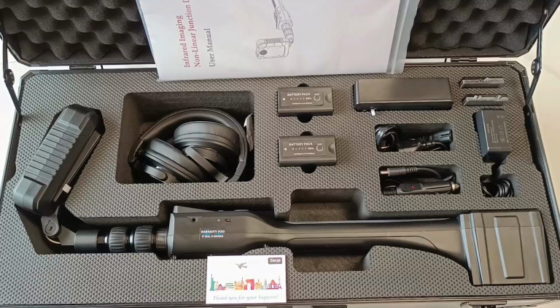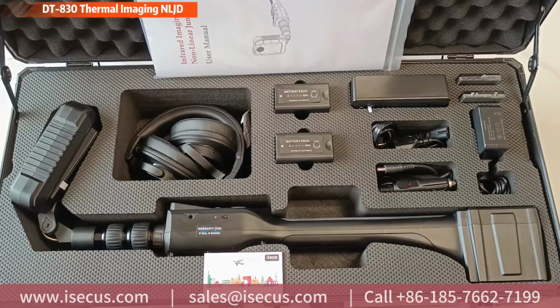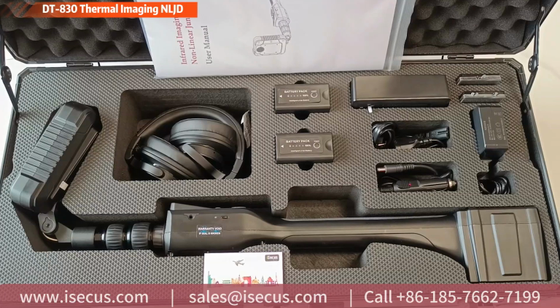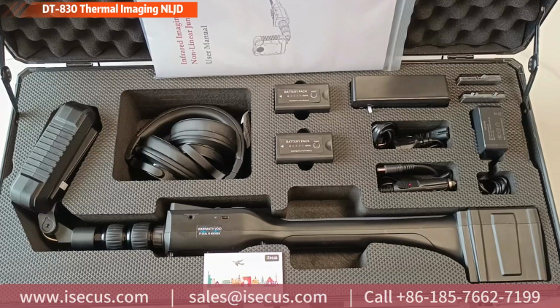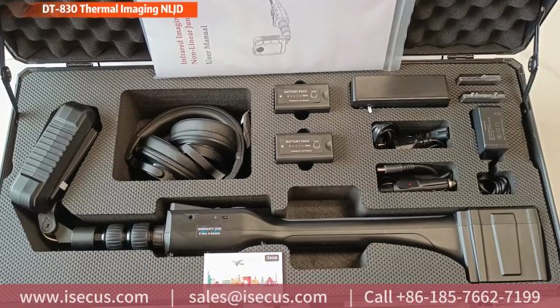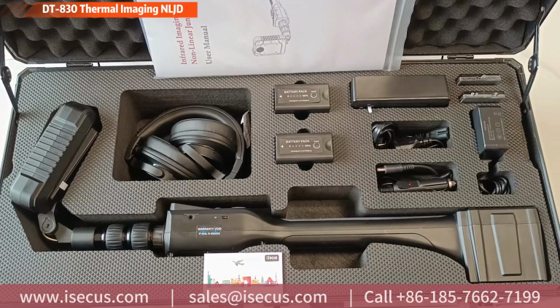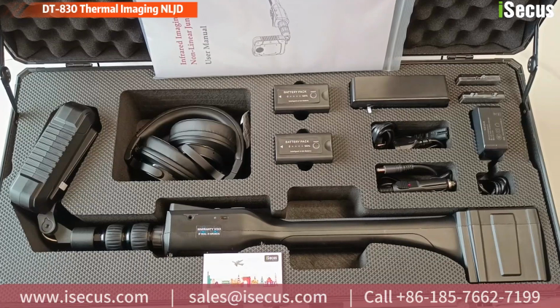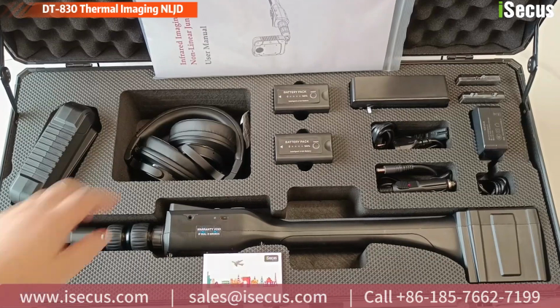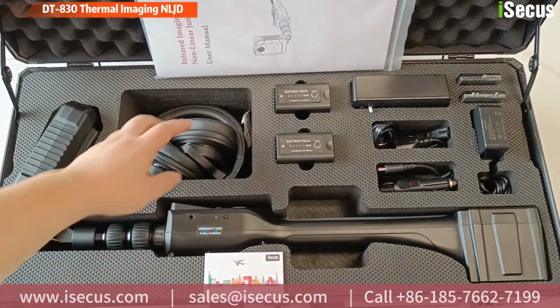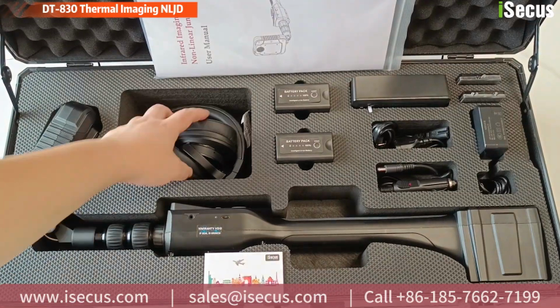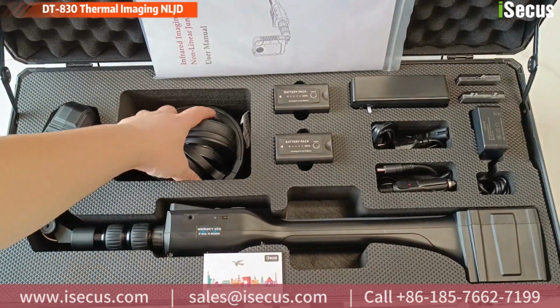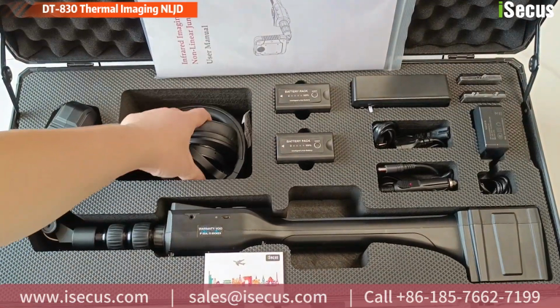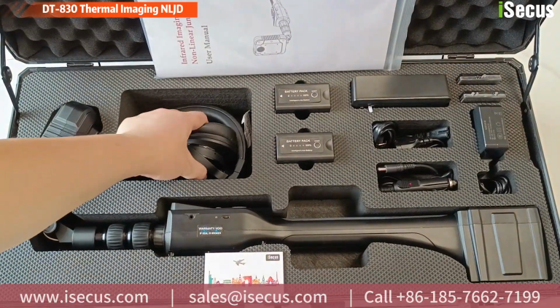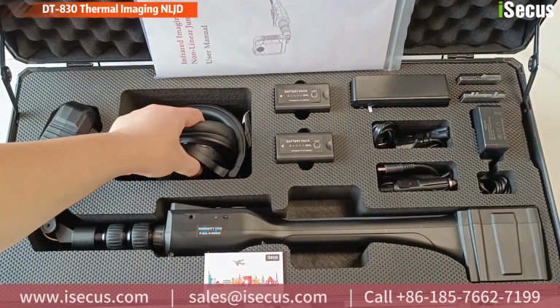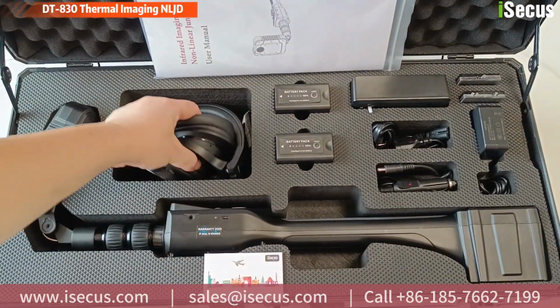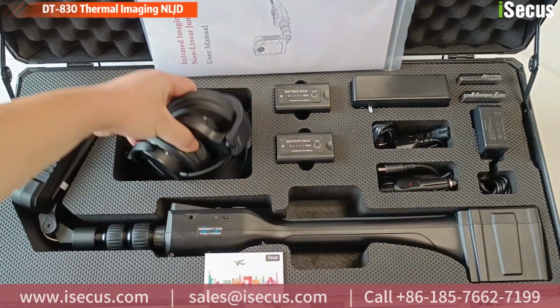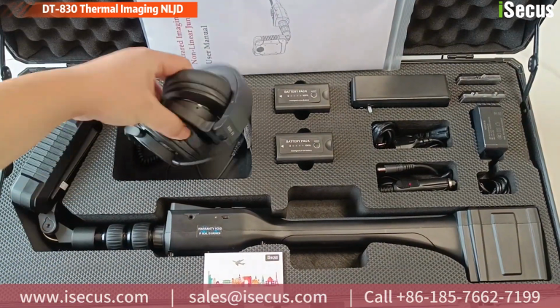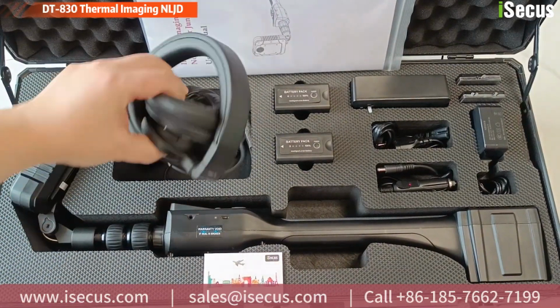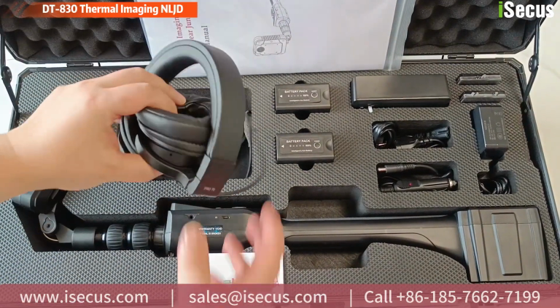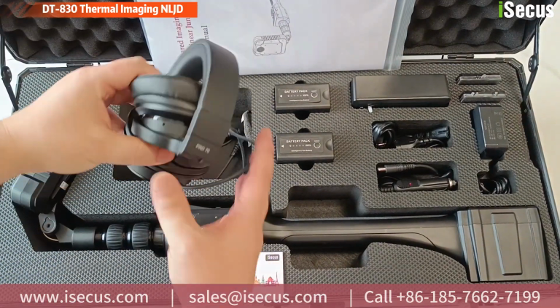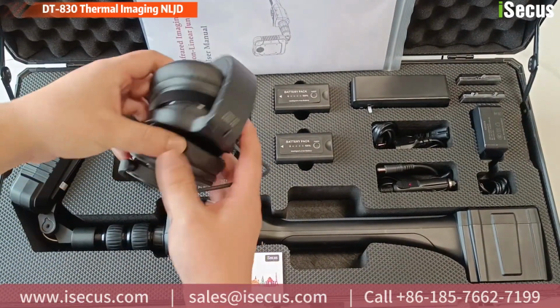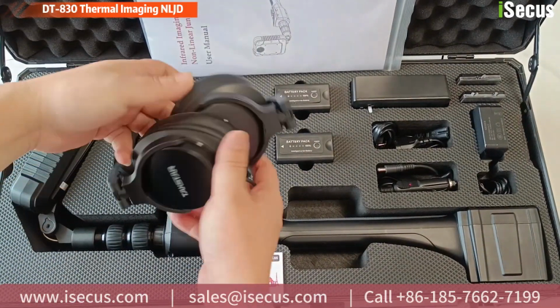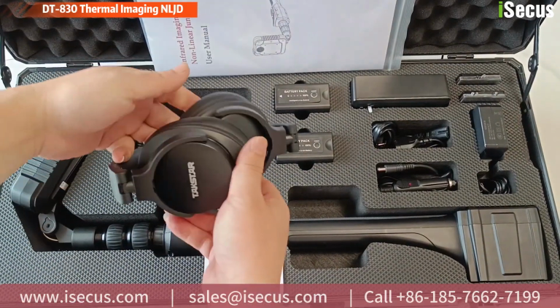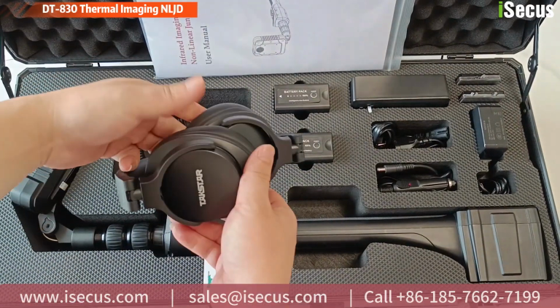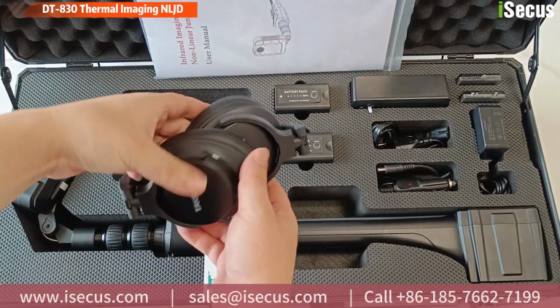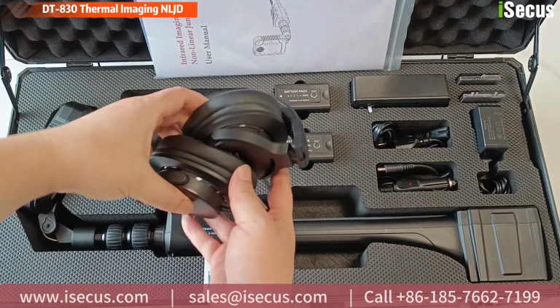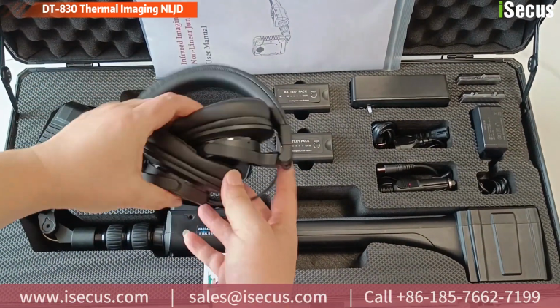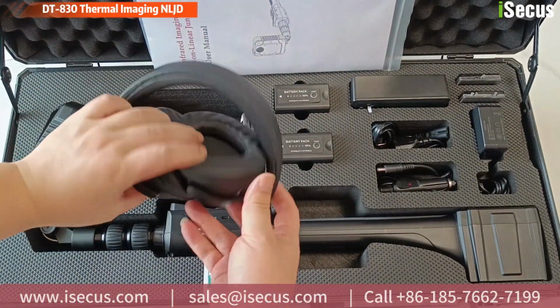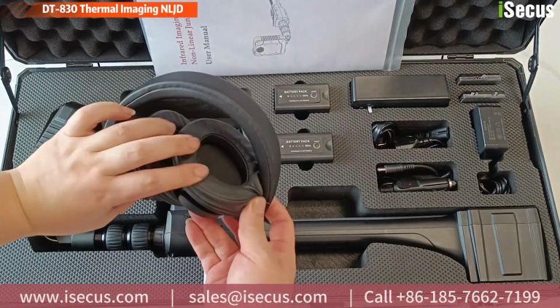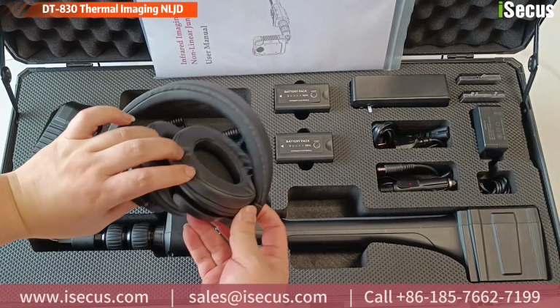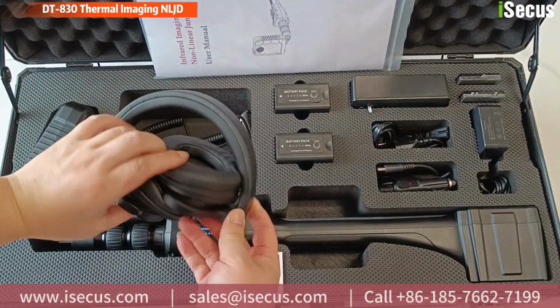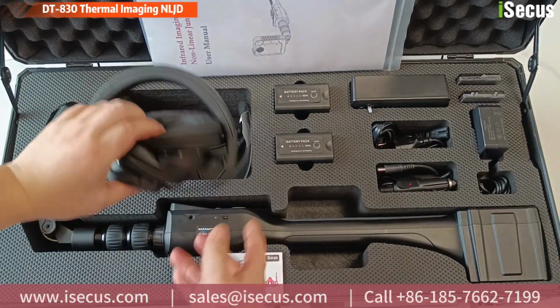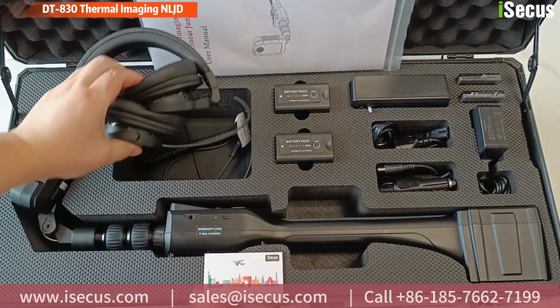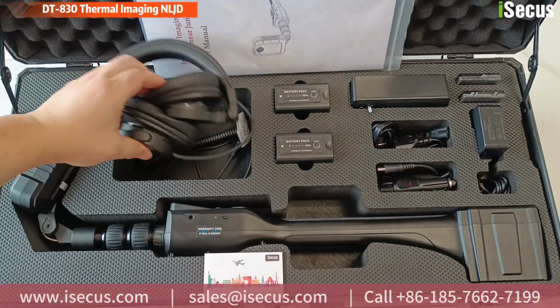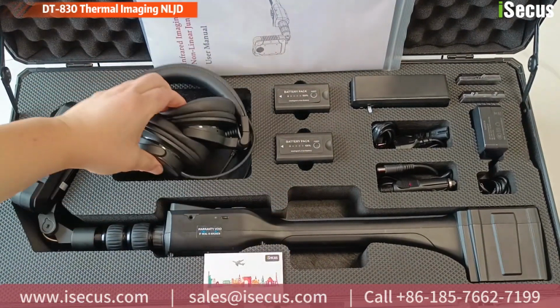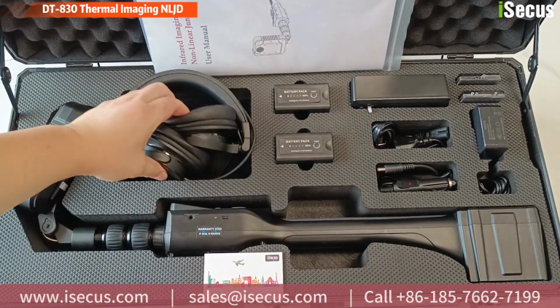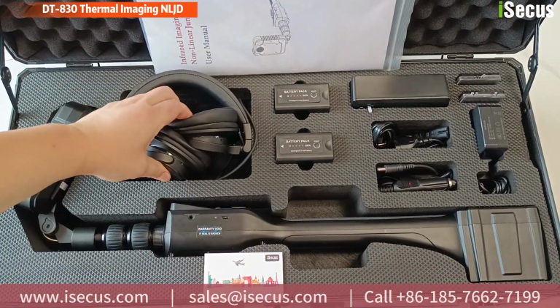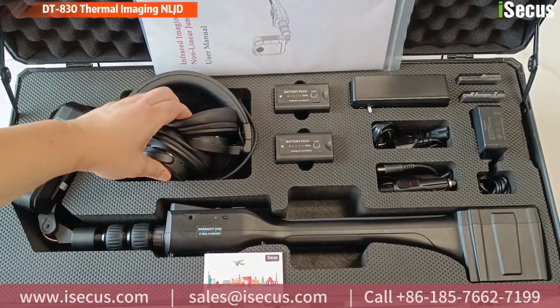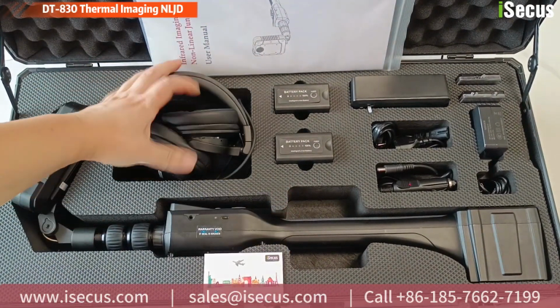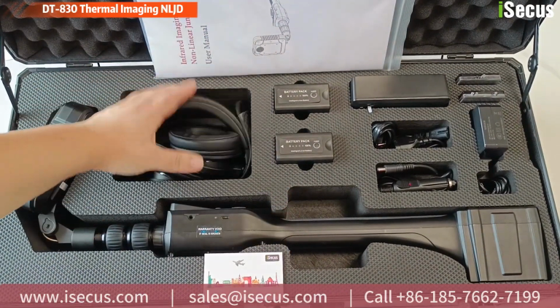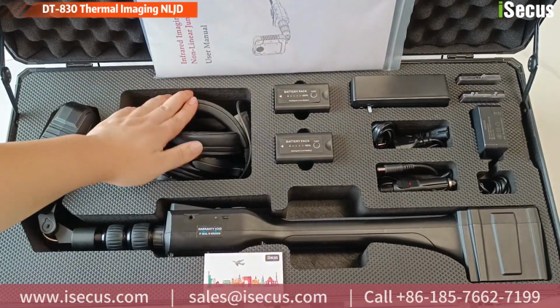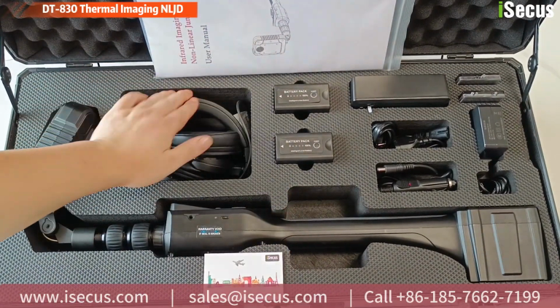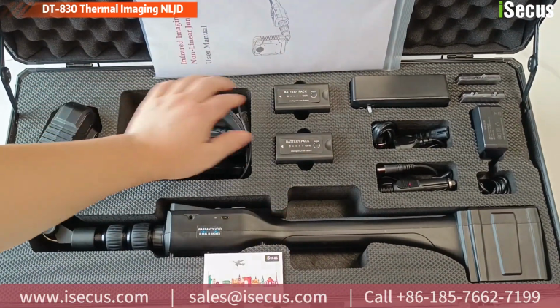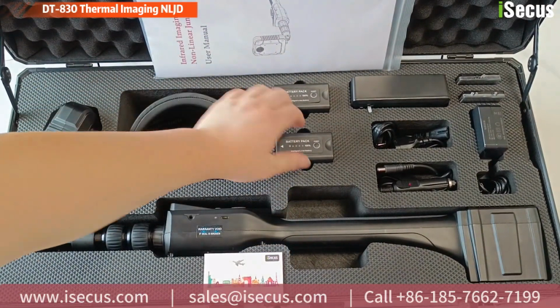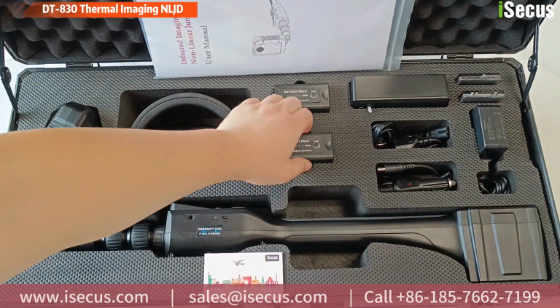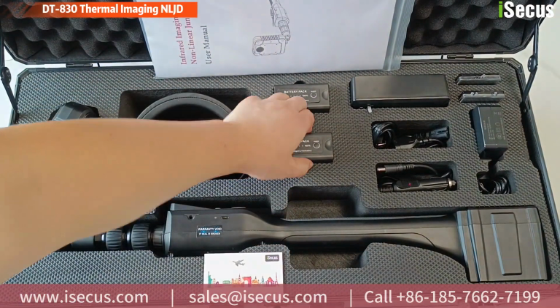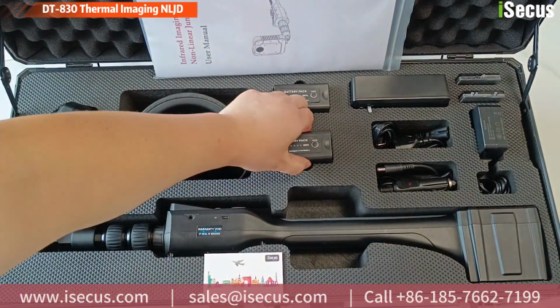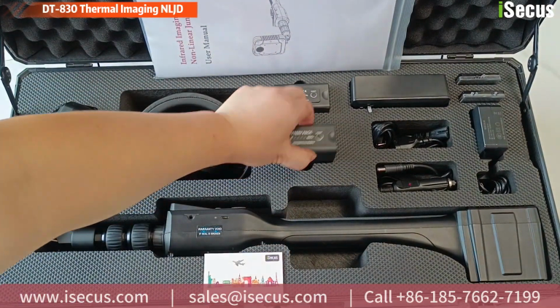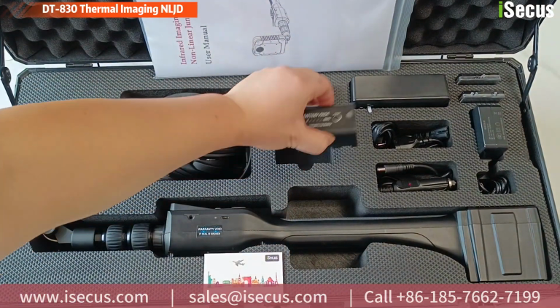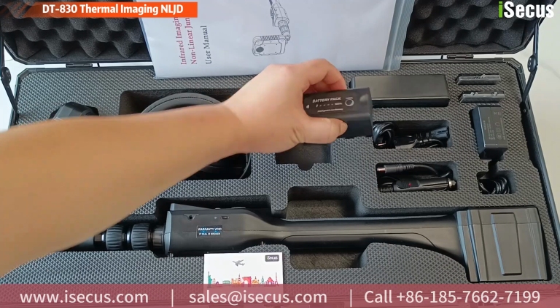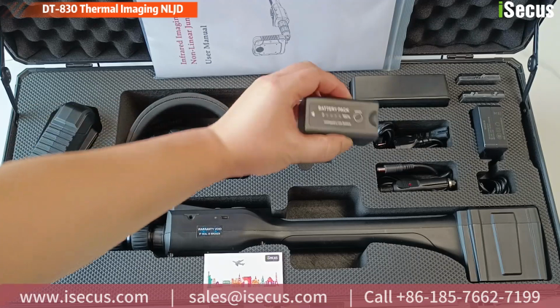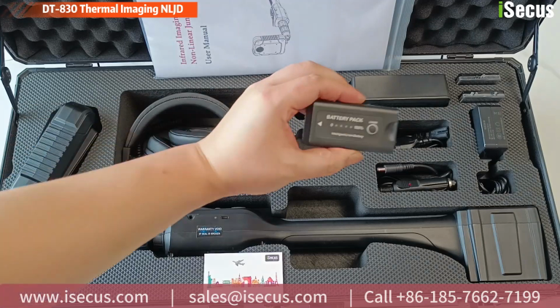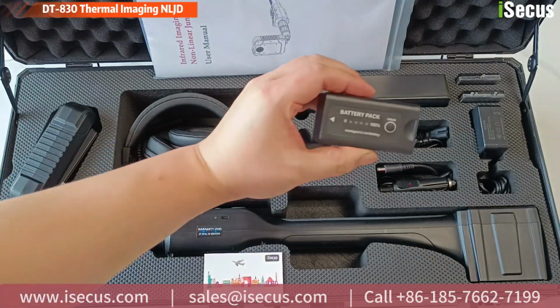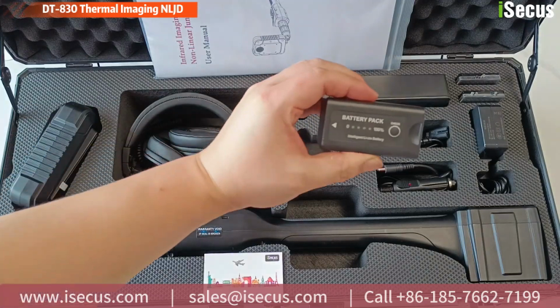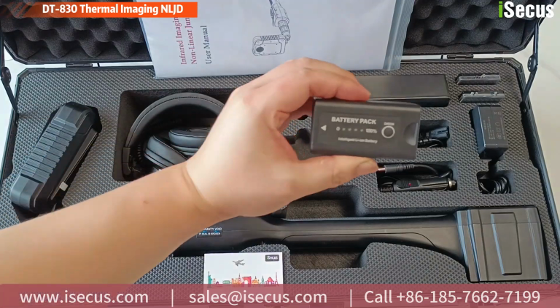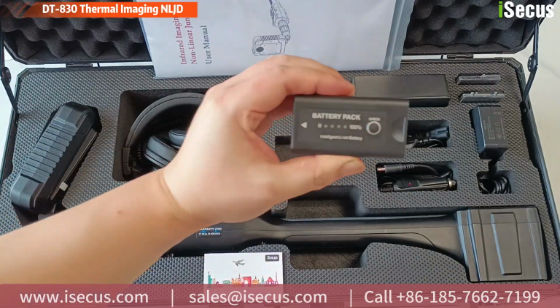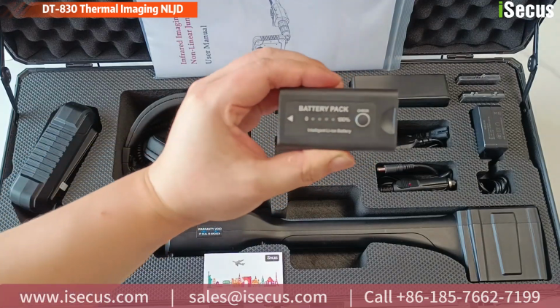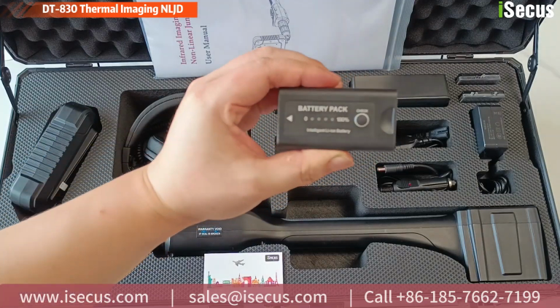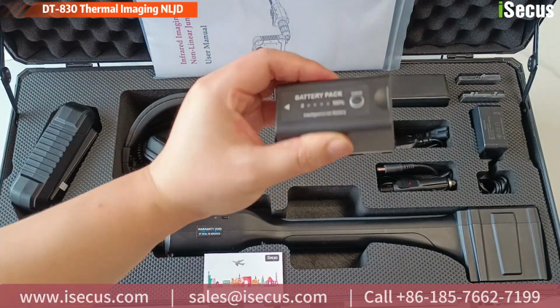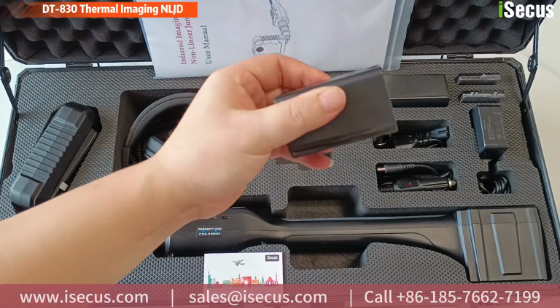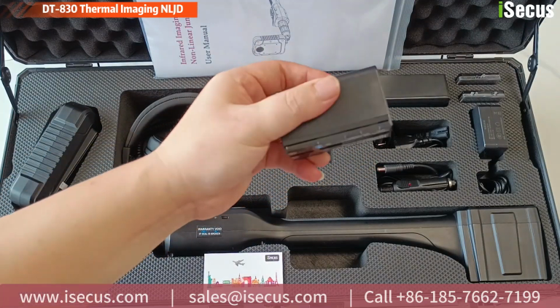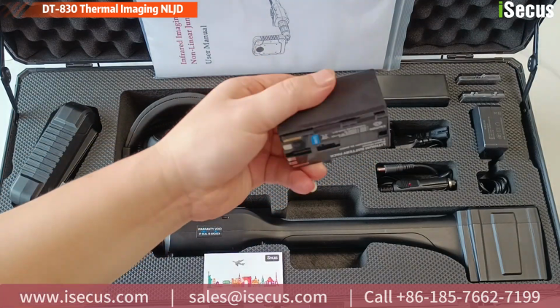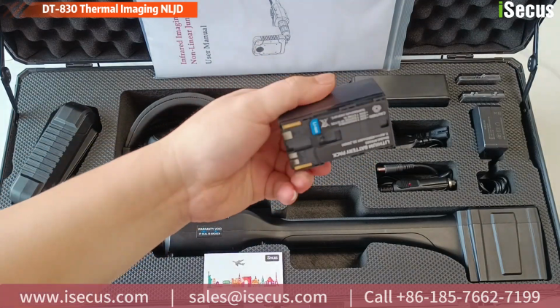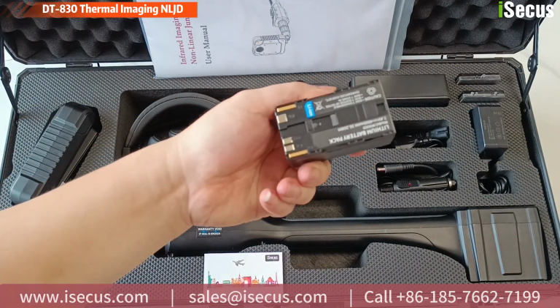Today, we will demonstrate a cutting-edge thermal imaging nonlinear junction detector, DT830.